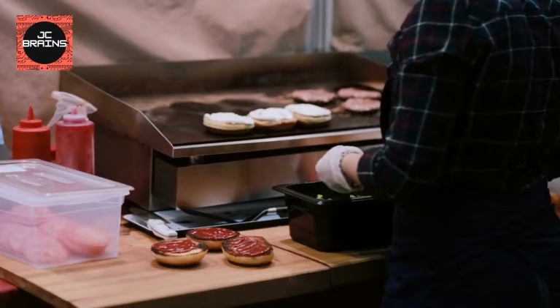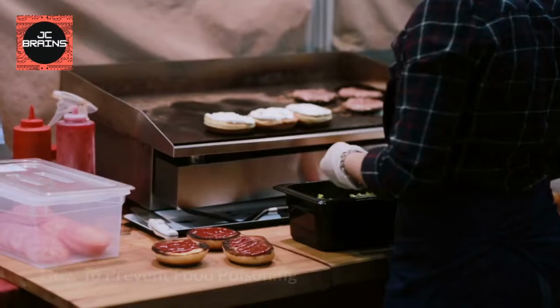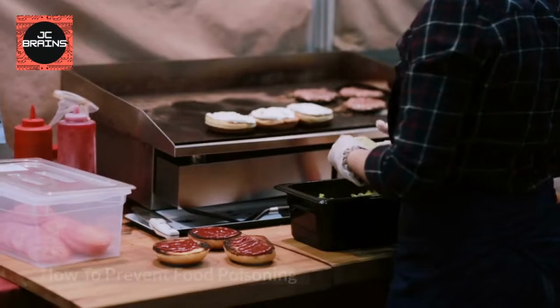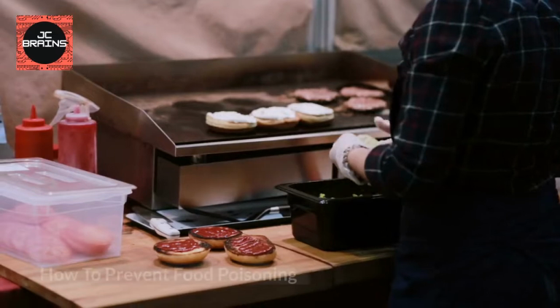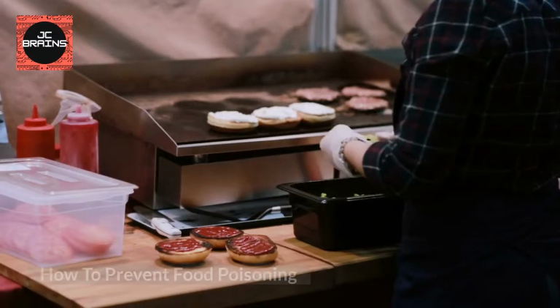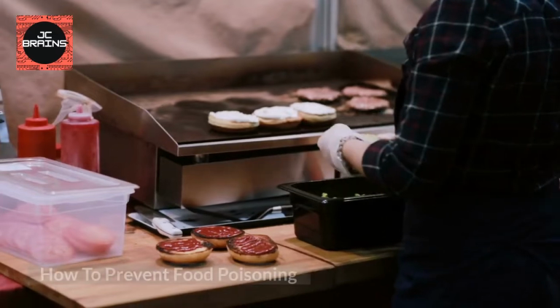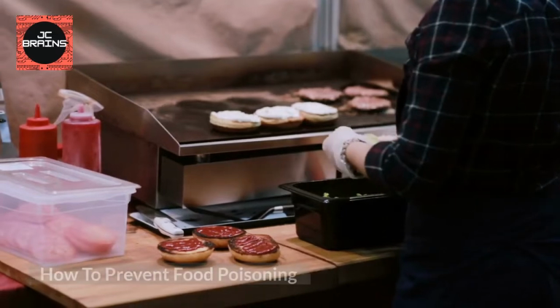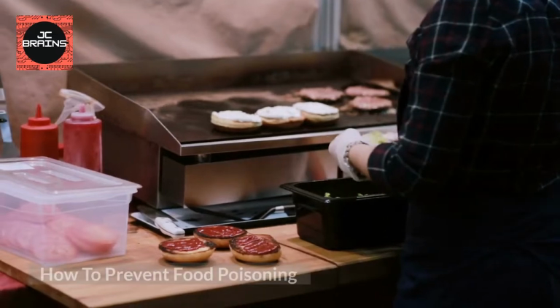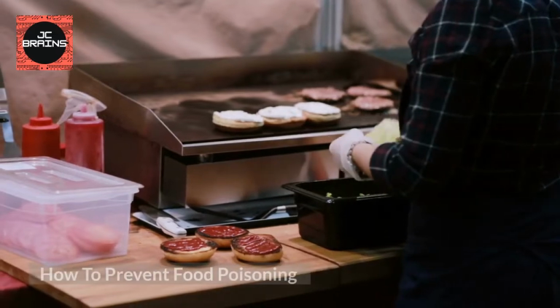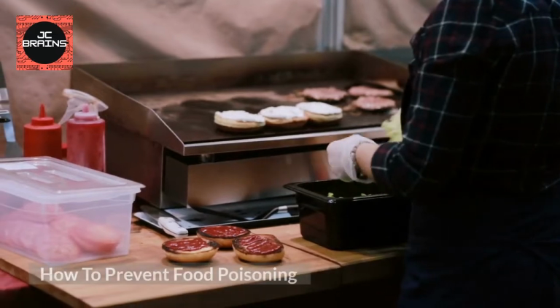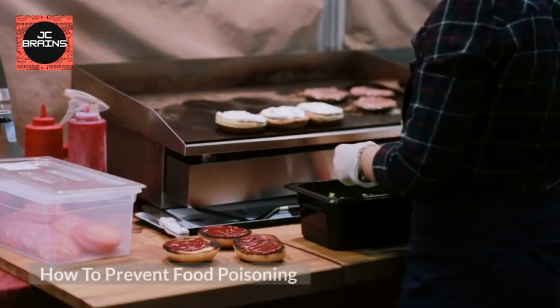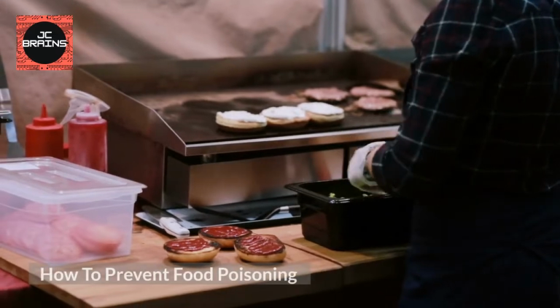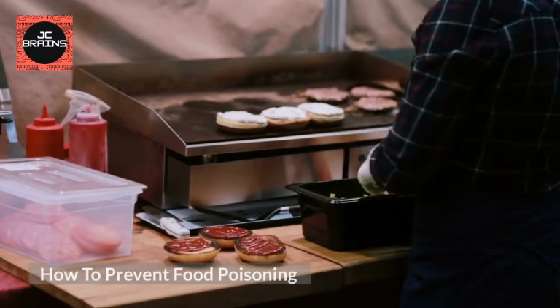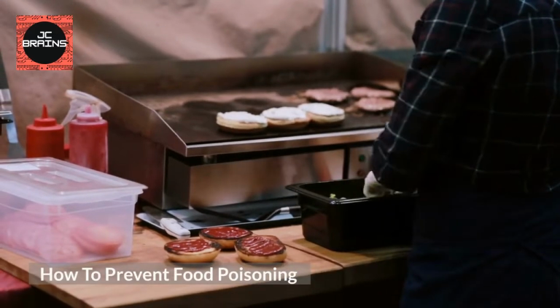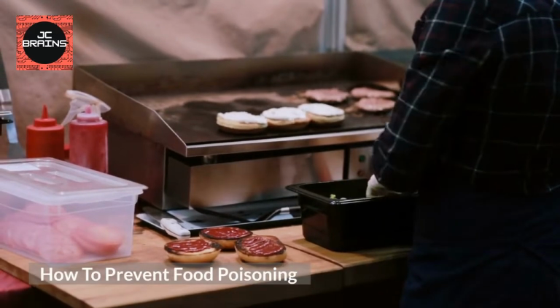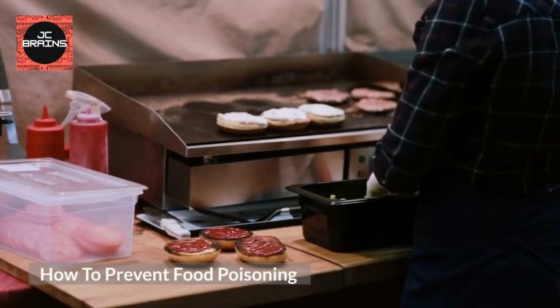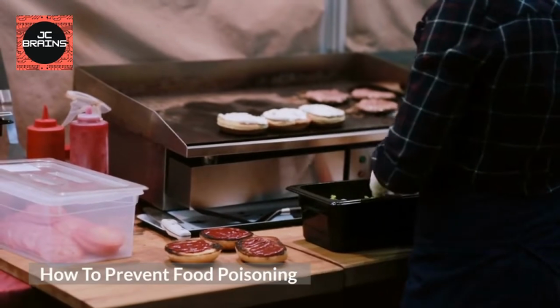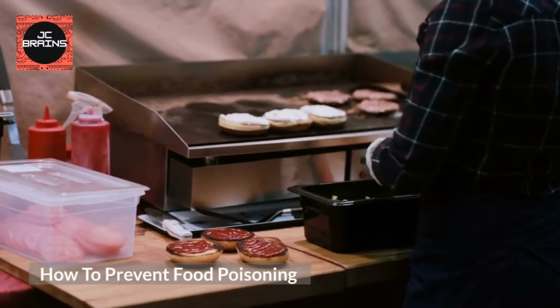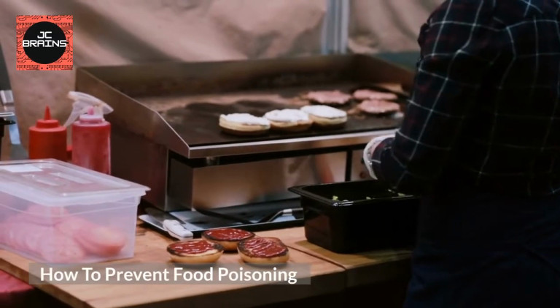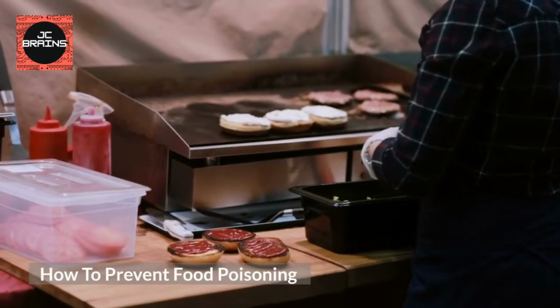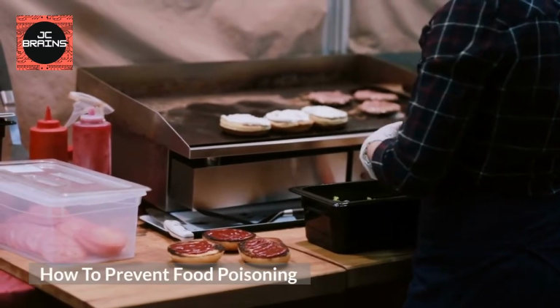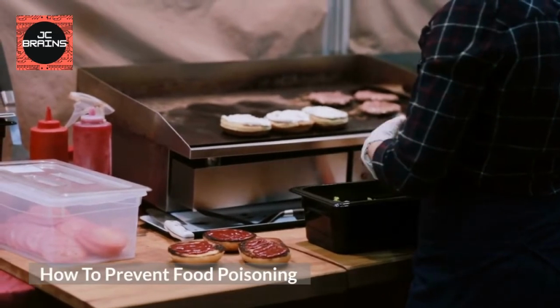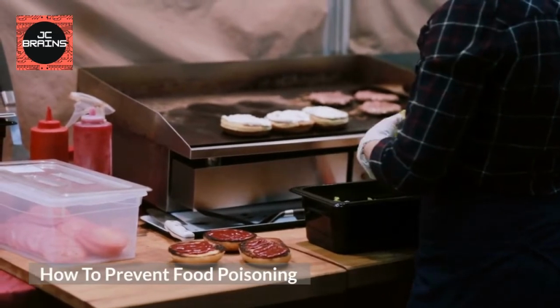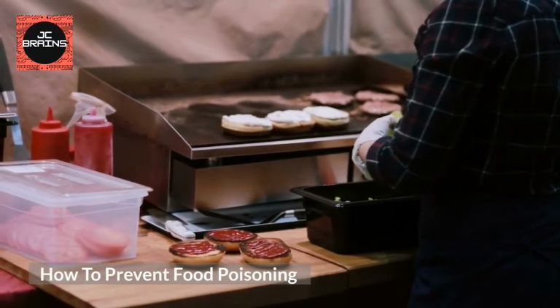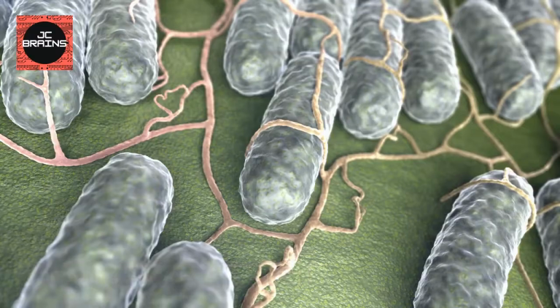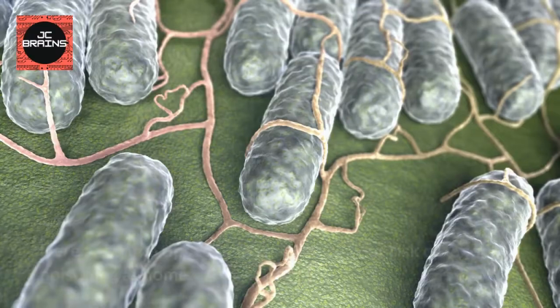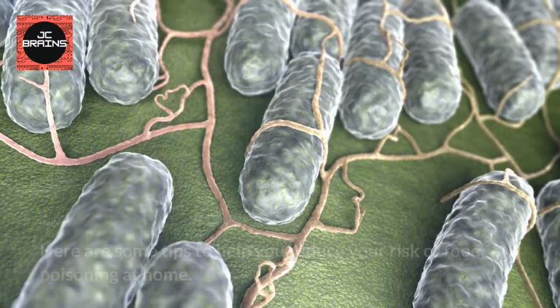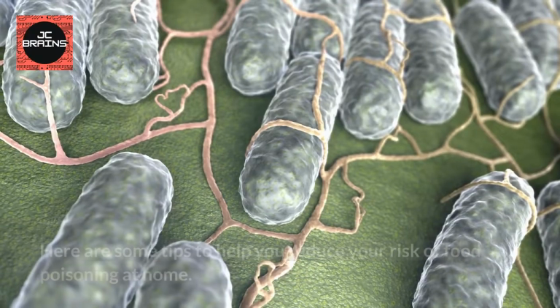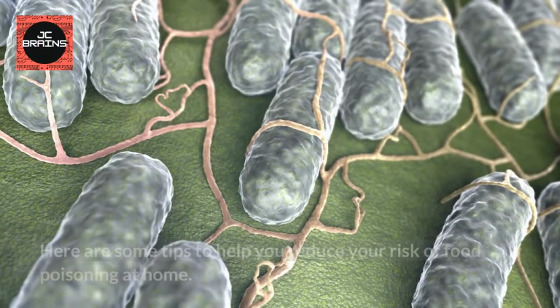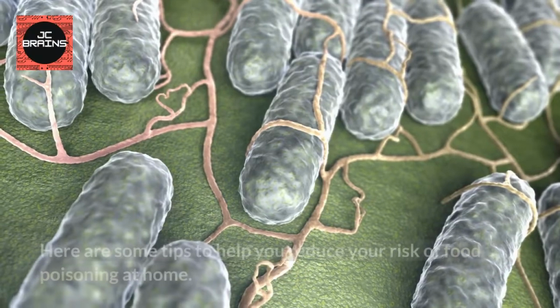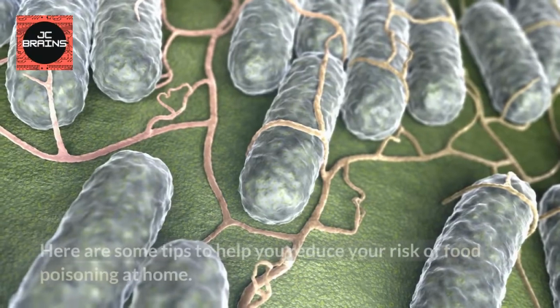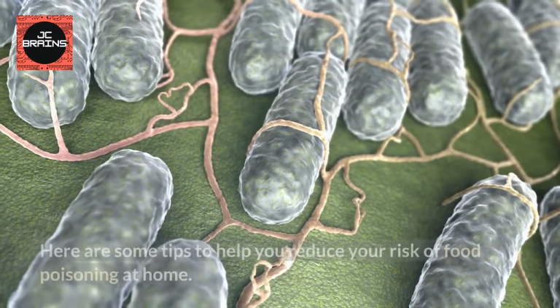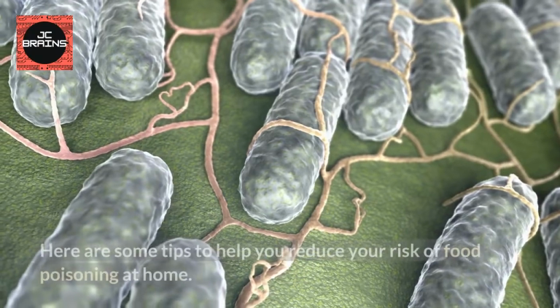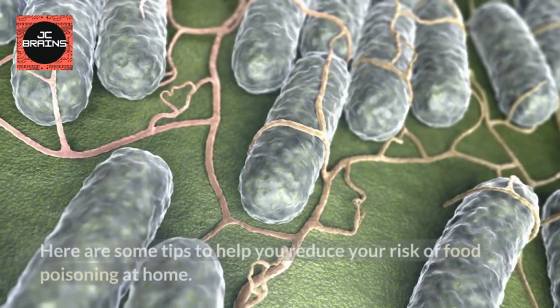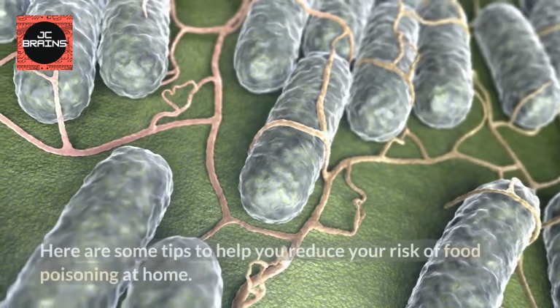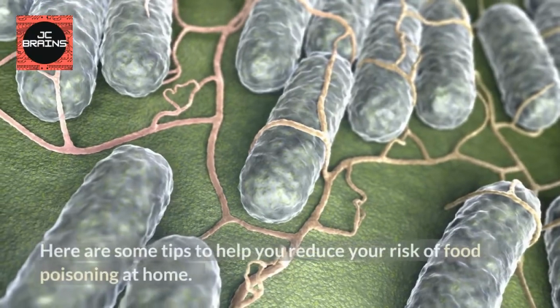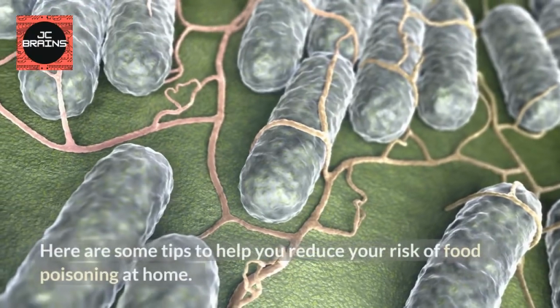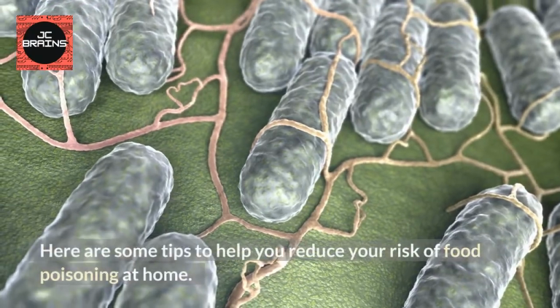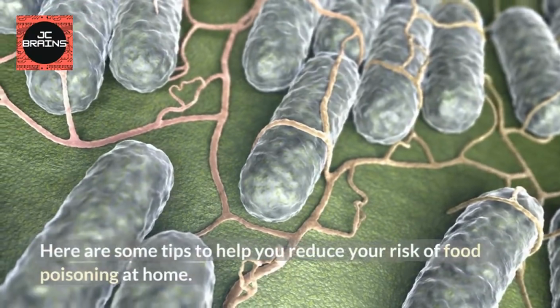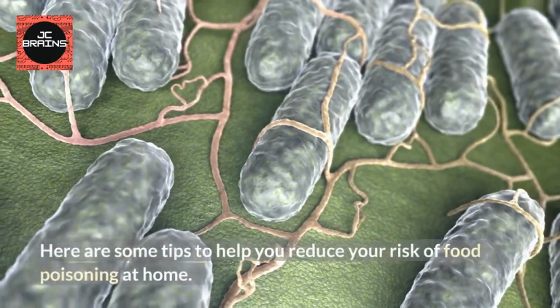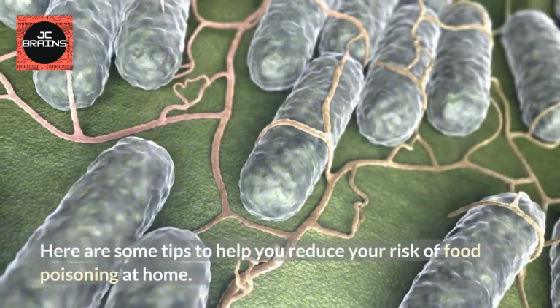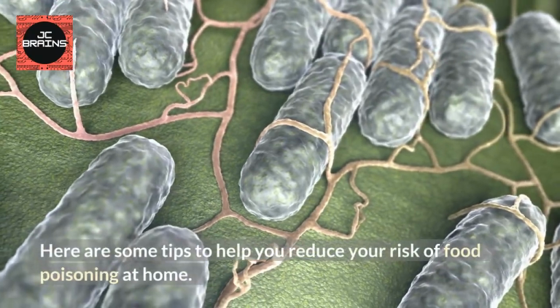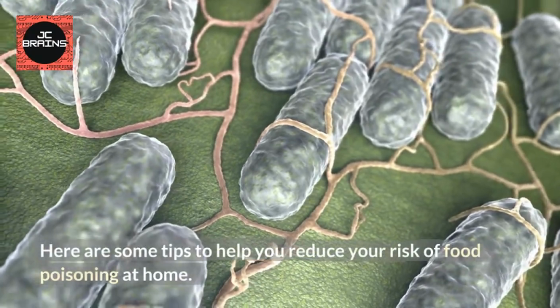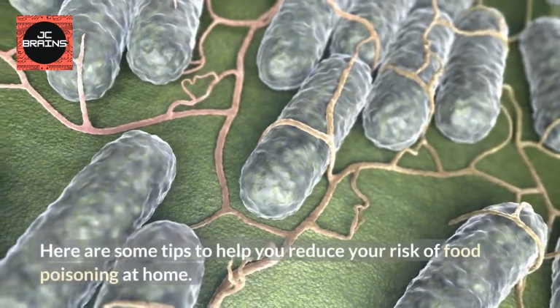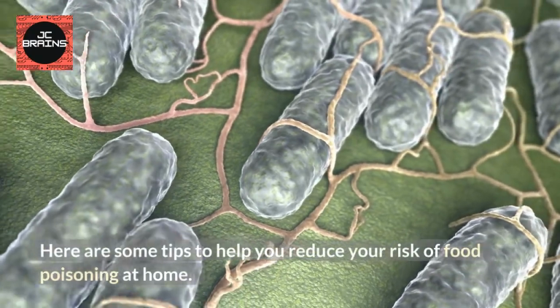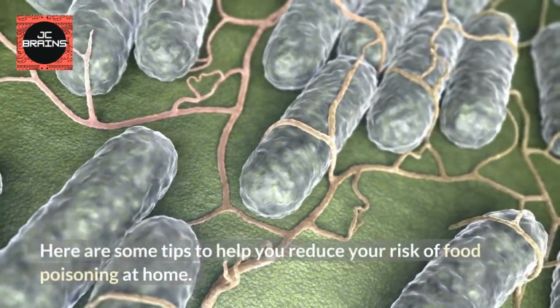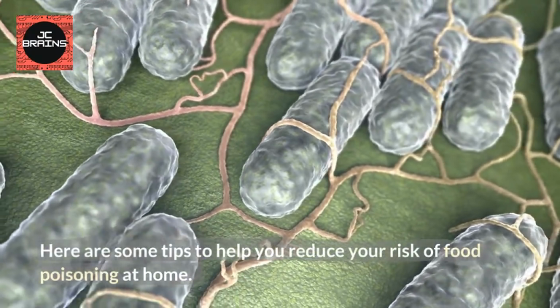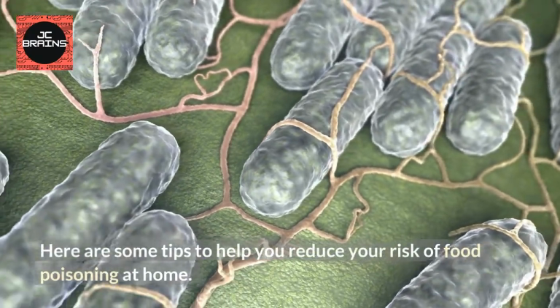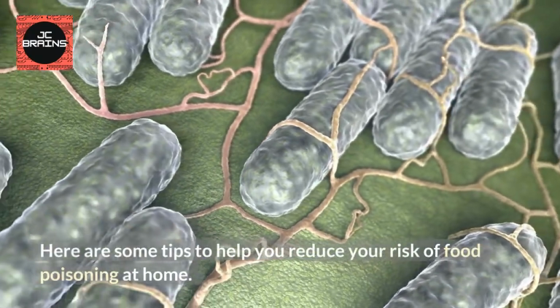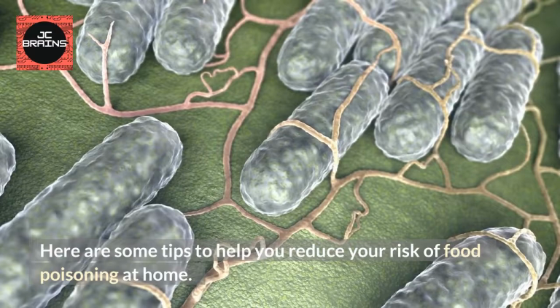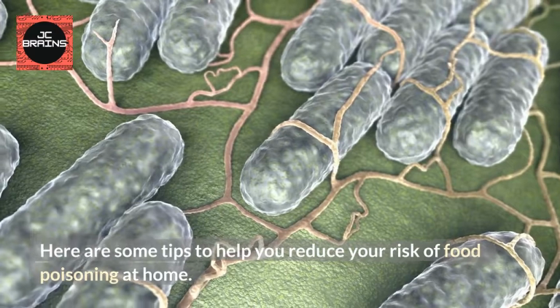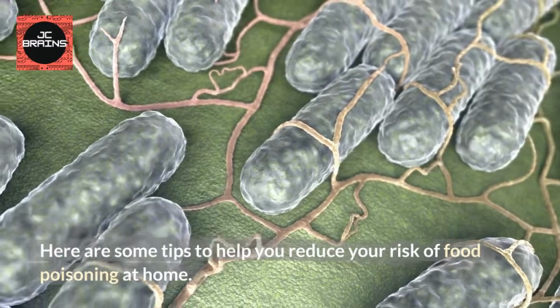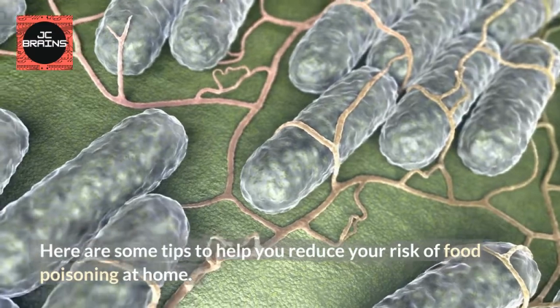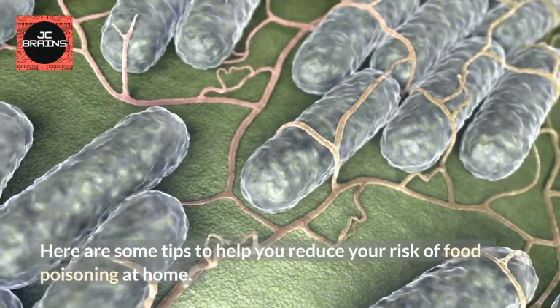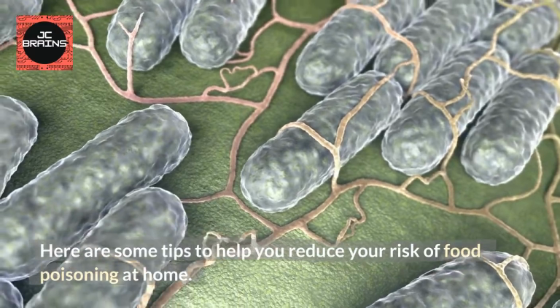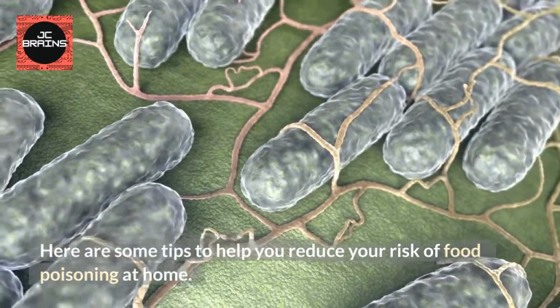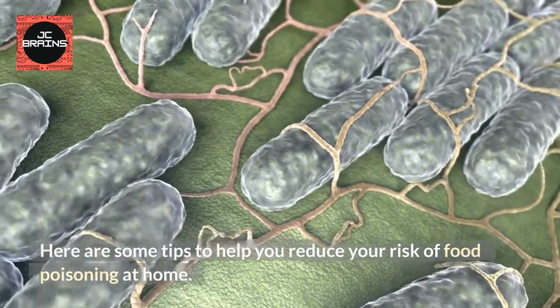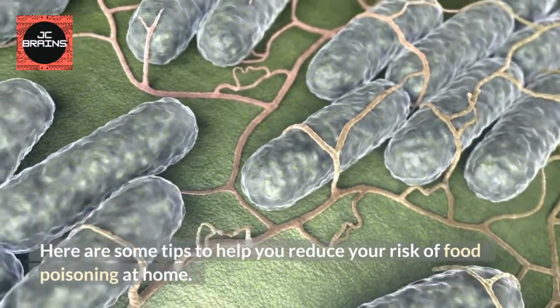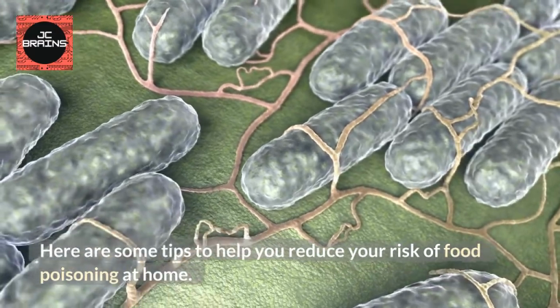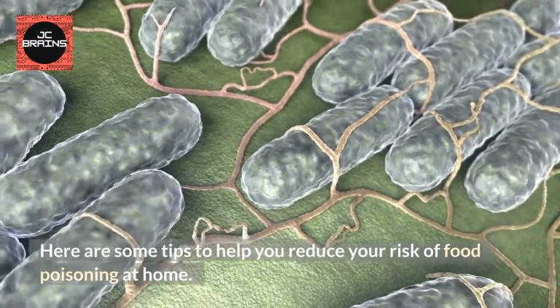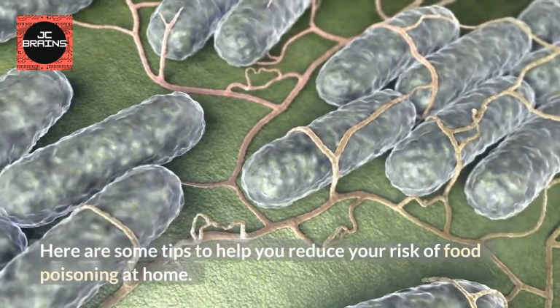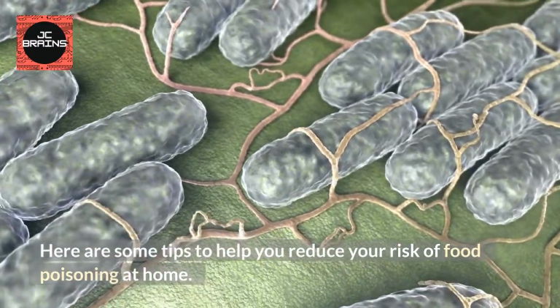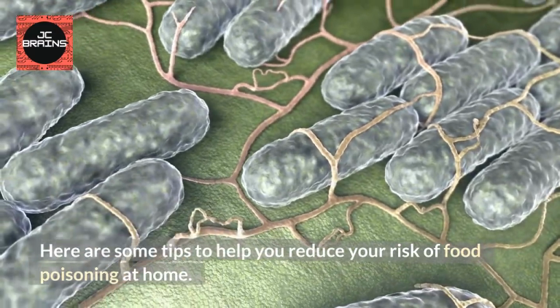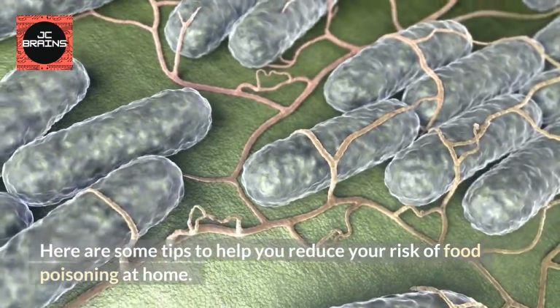How To Prevent Food Poisoning. Here are some tips to help you reduce your risk of food poisoning at home.